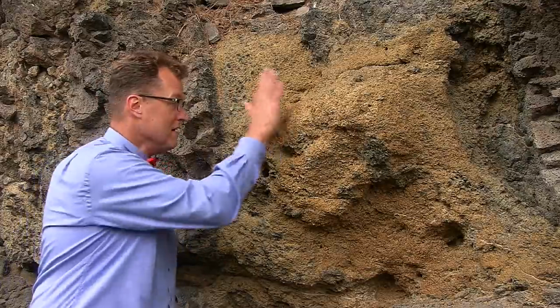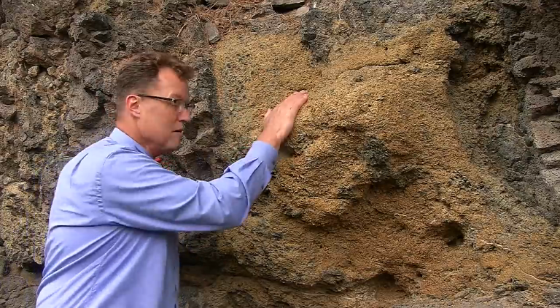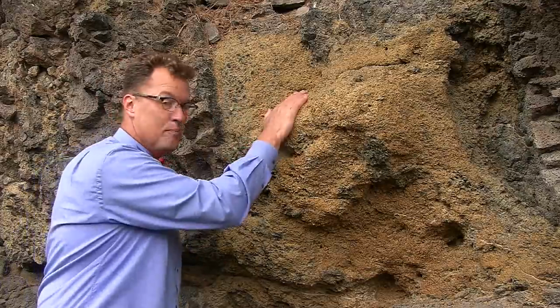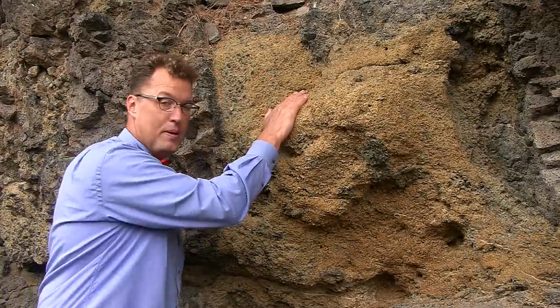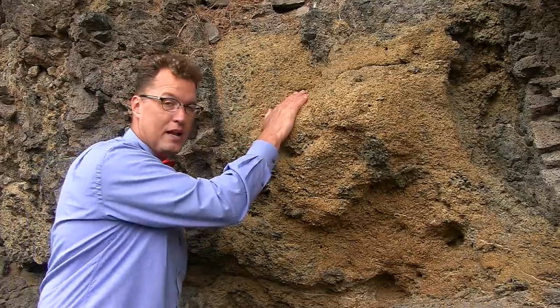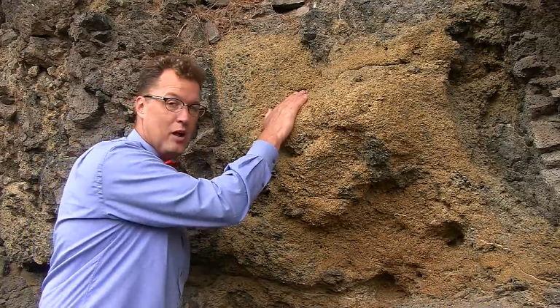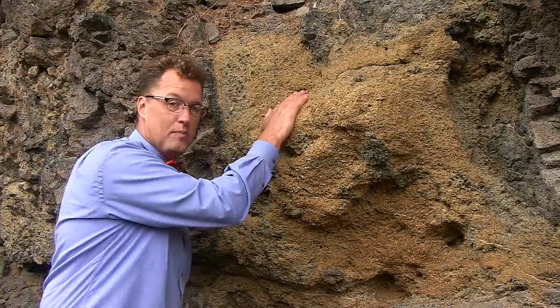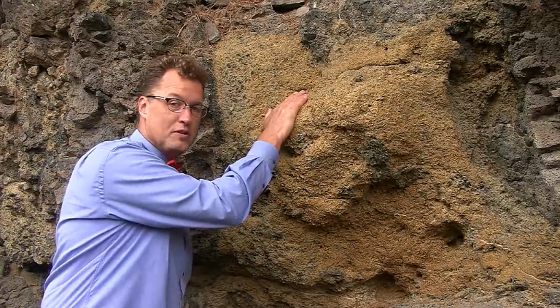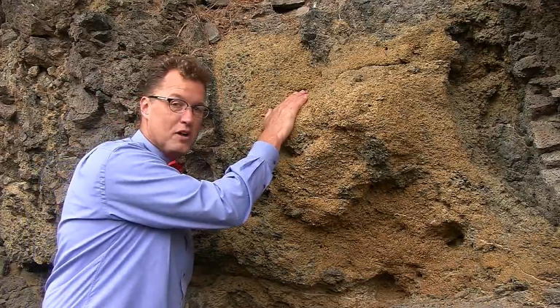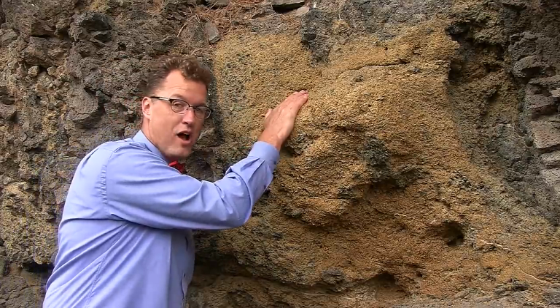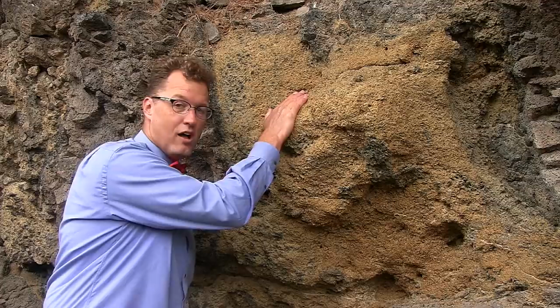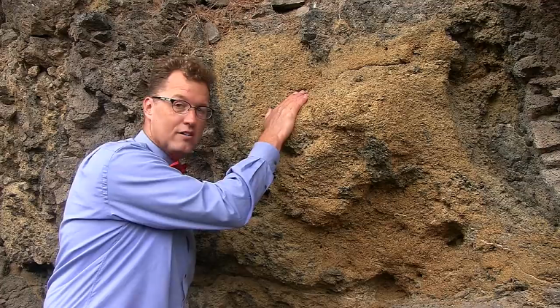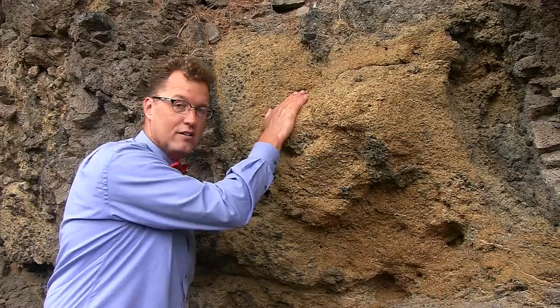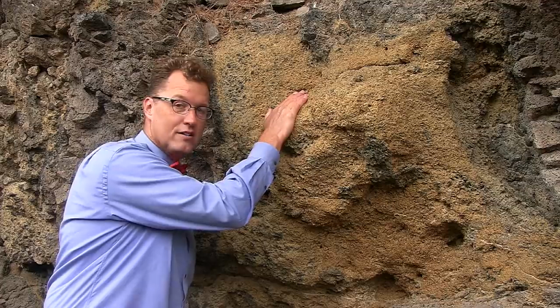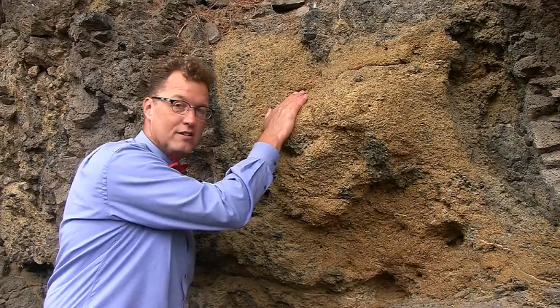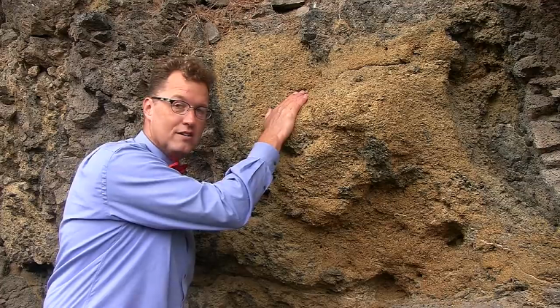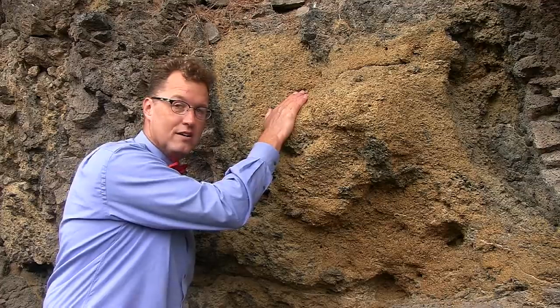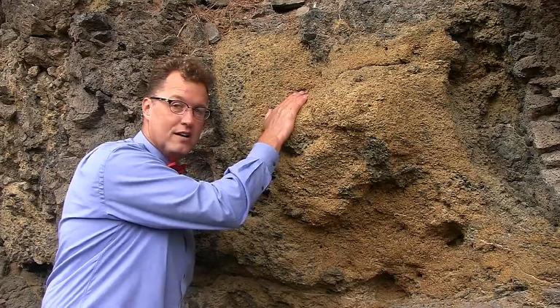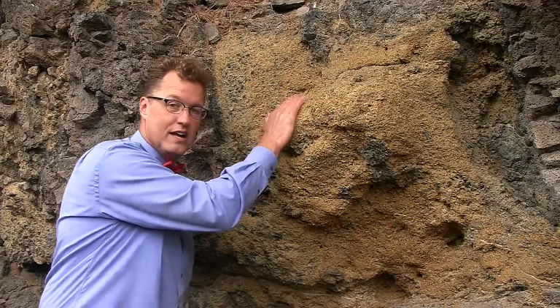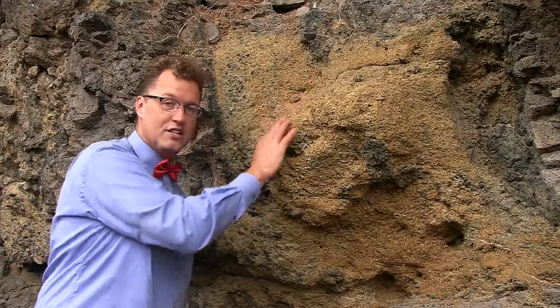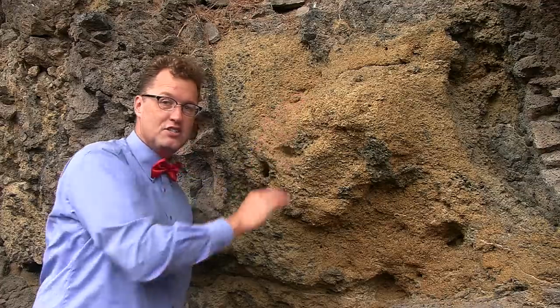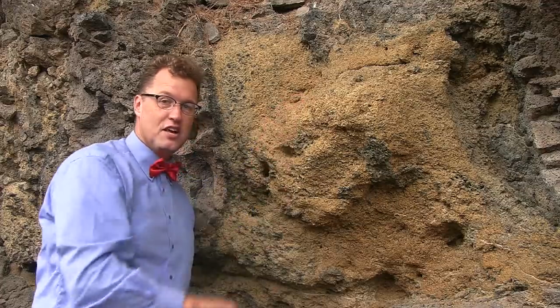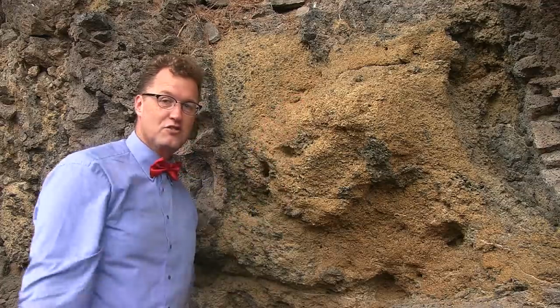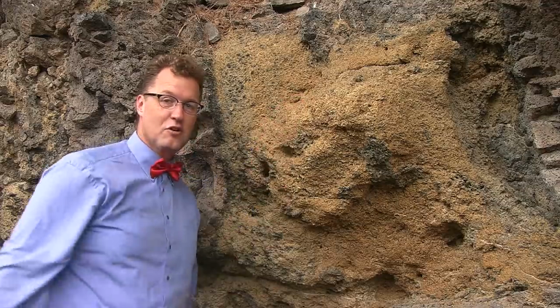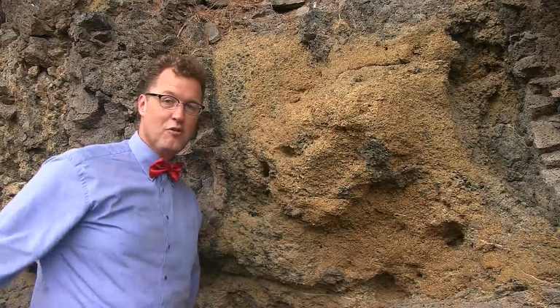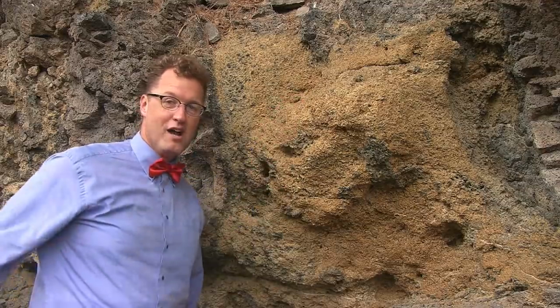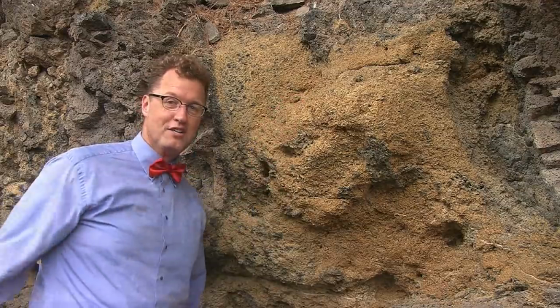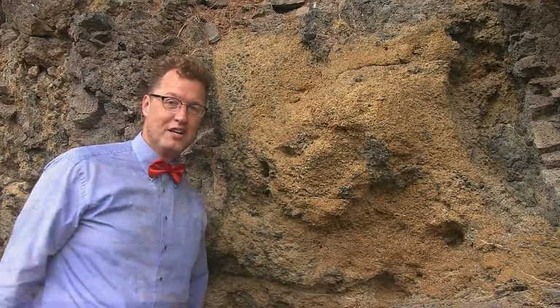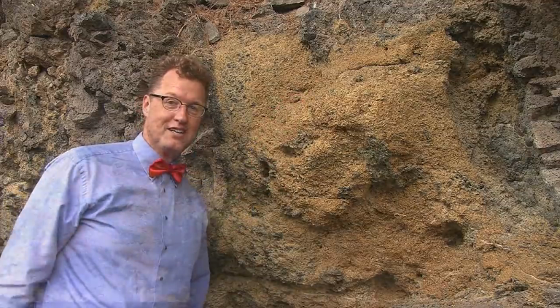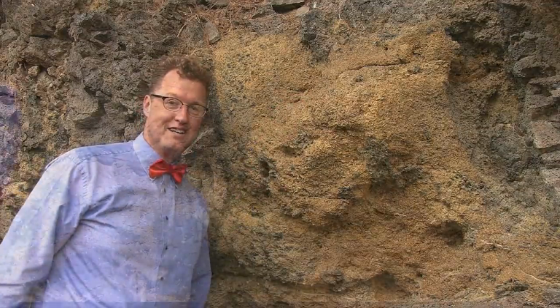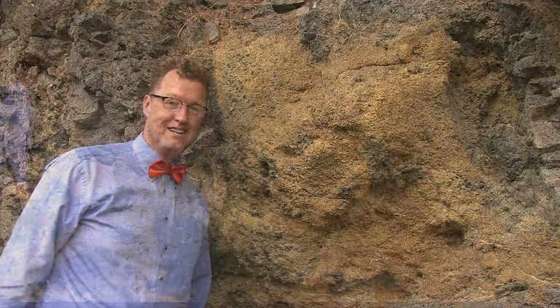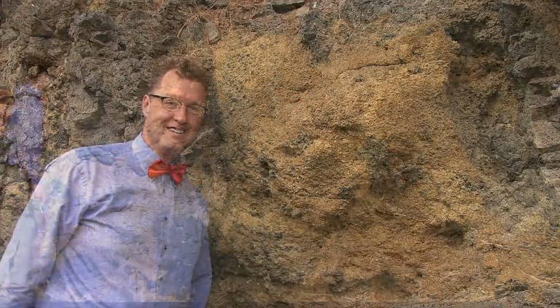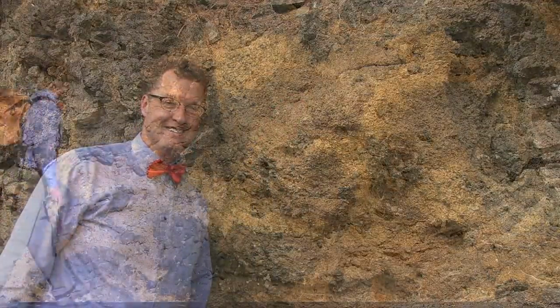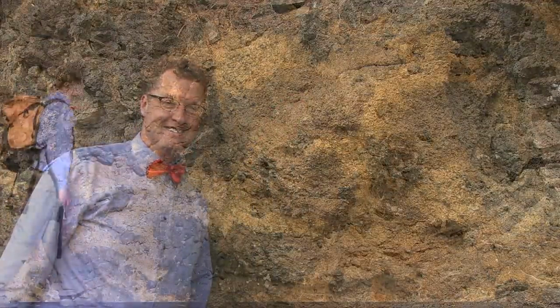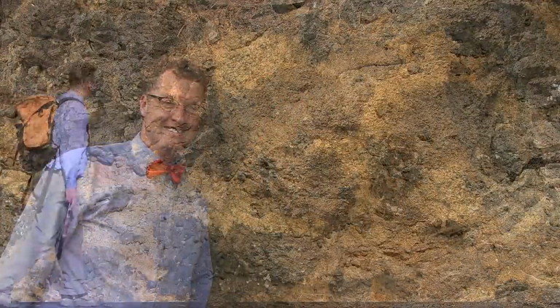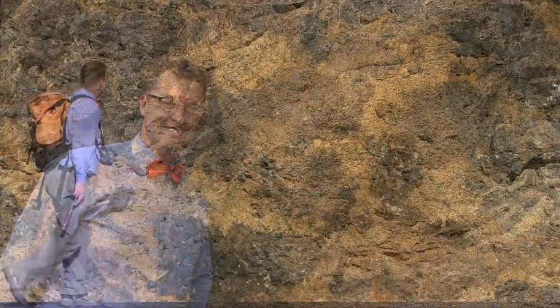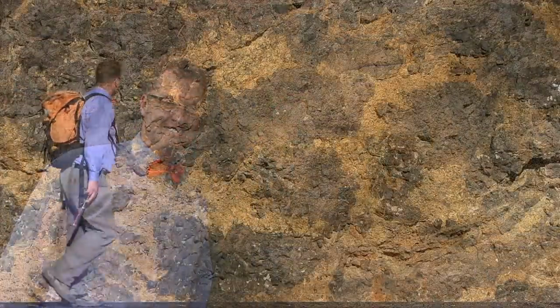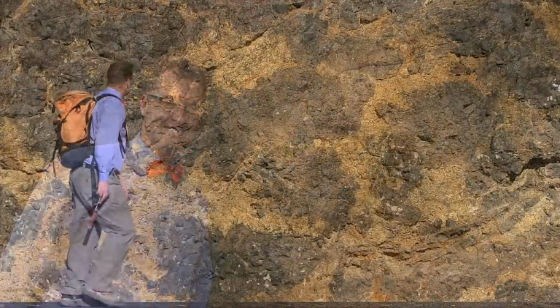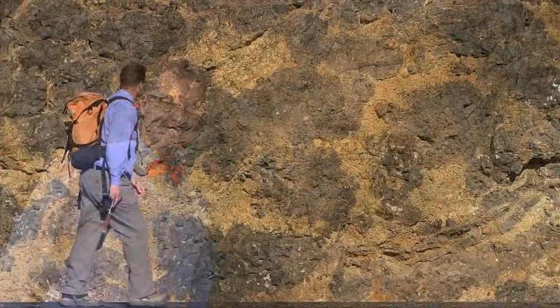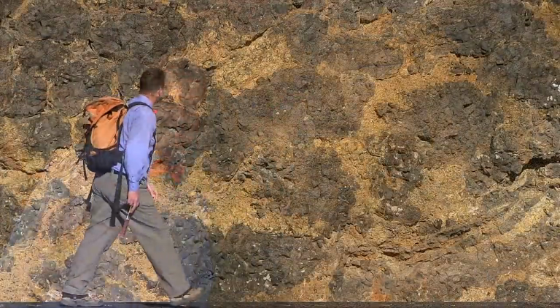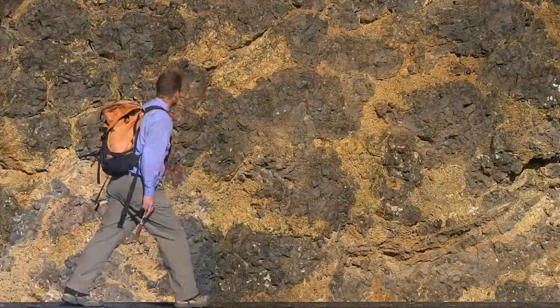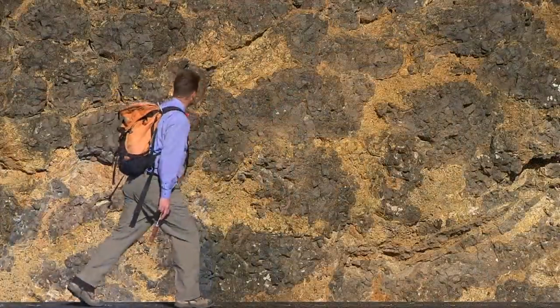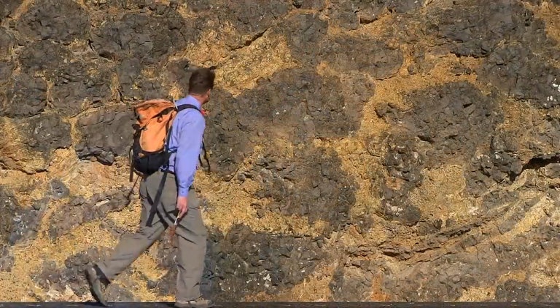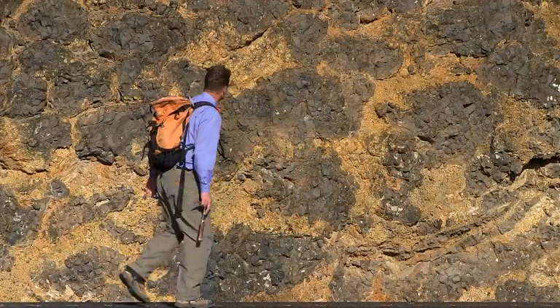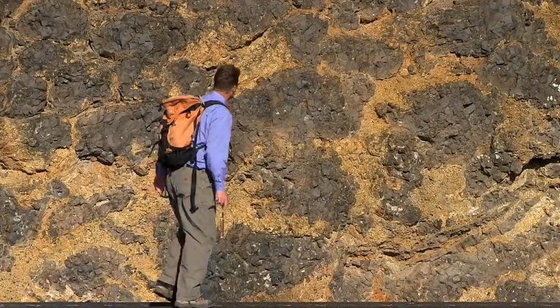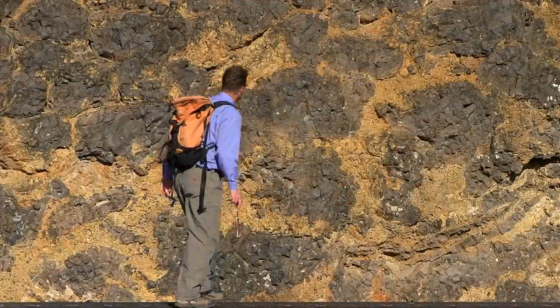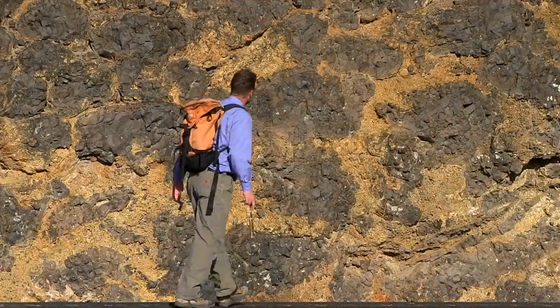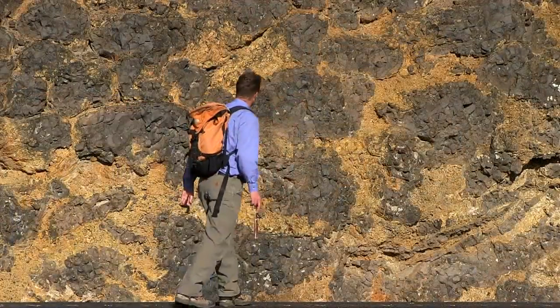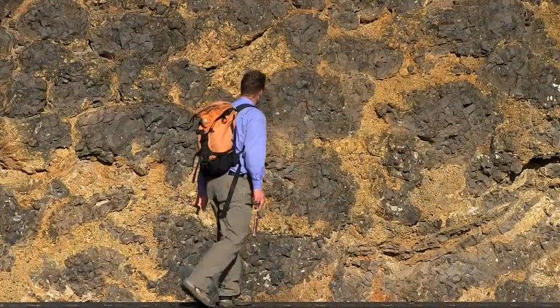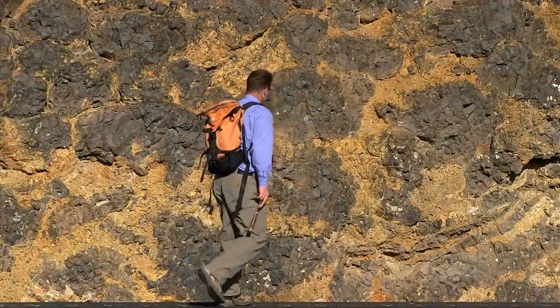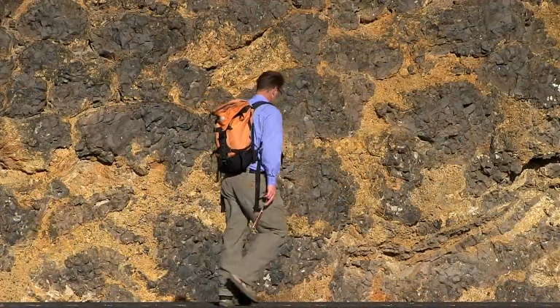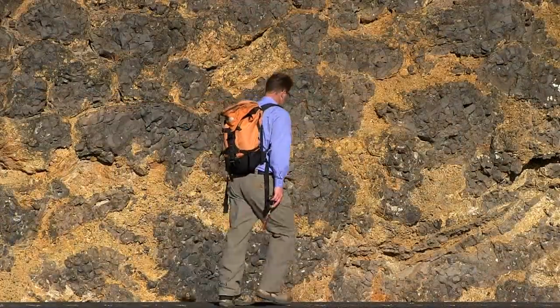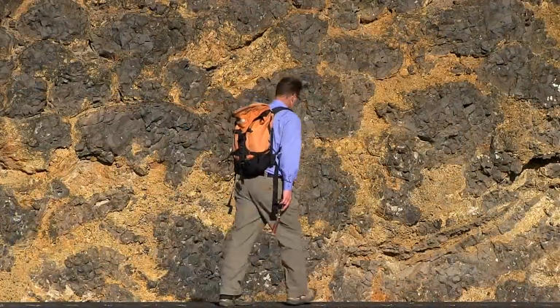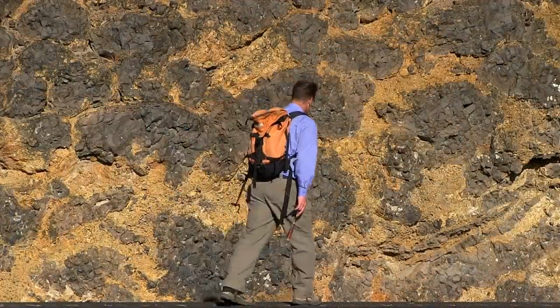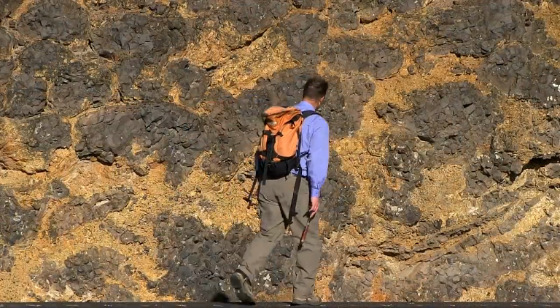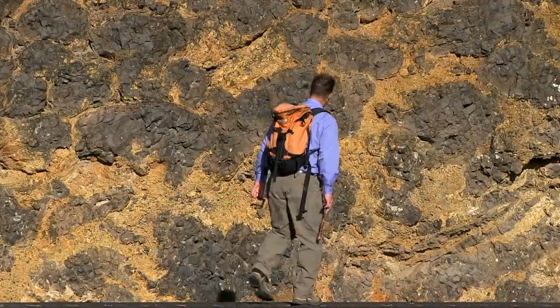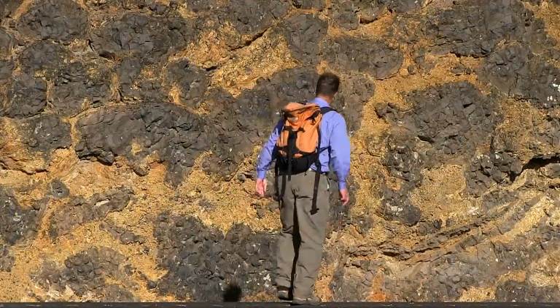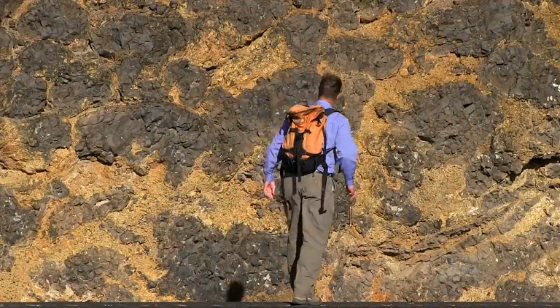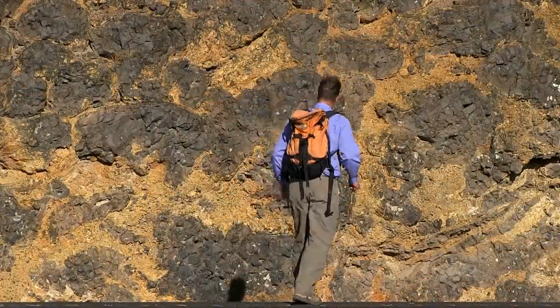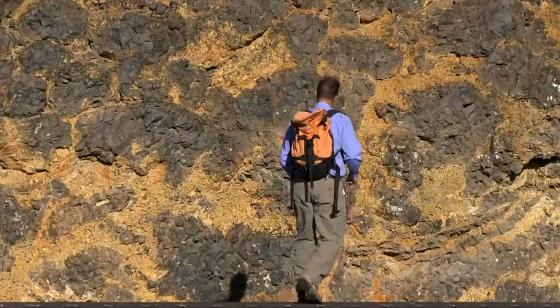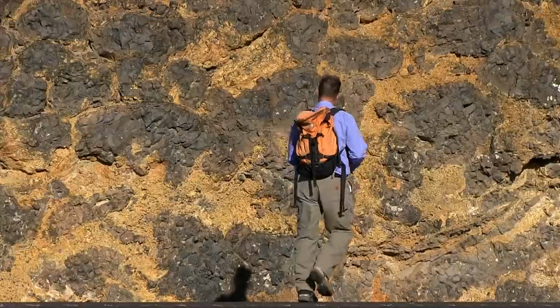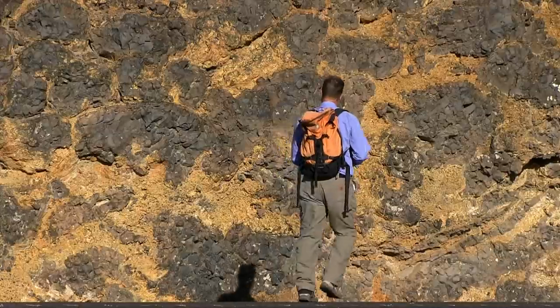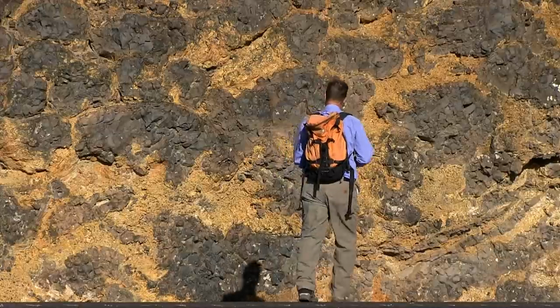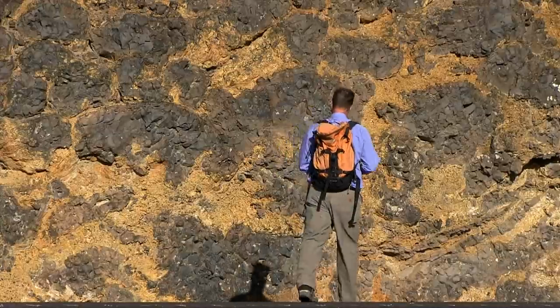Pillow basalt in central Washington. It's all out here to see.